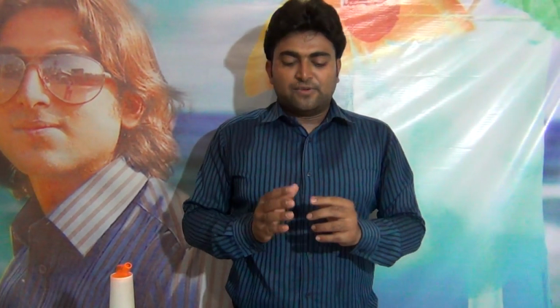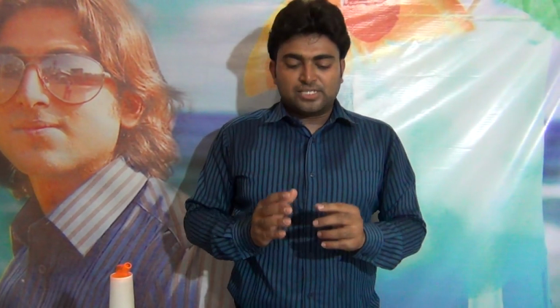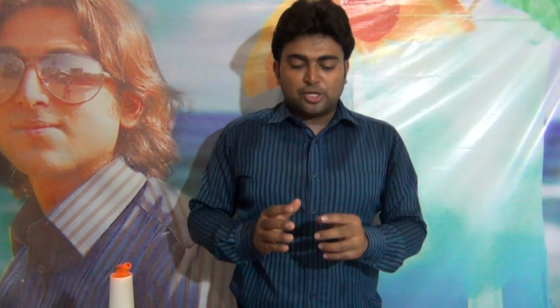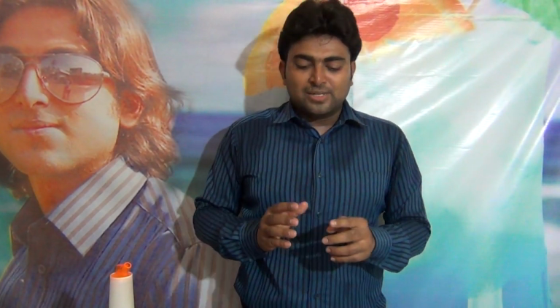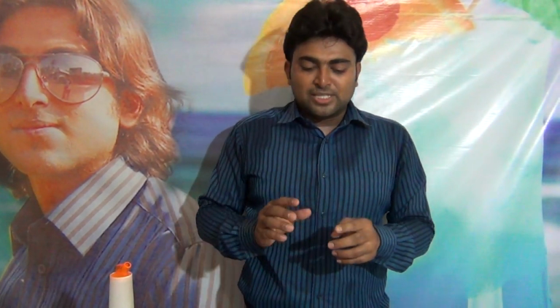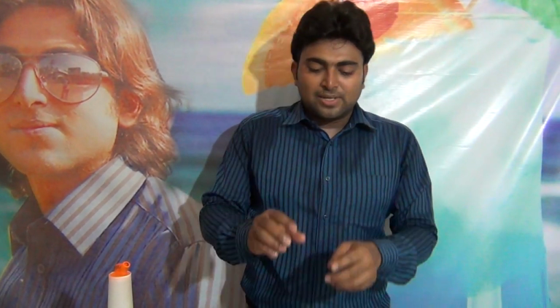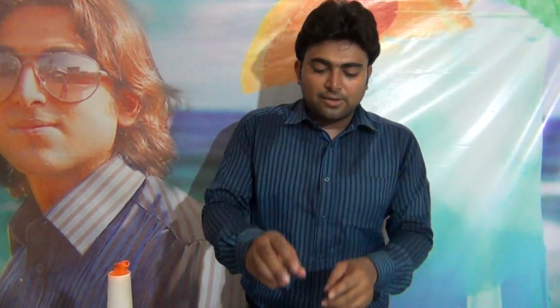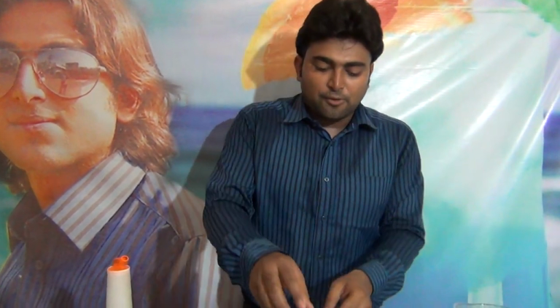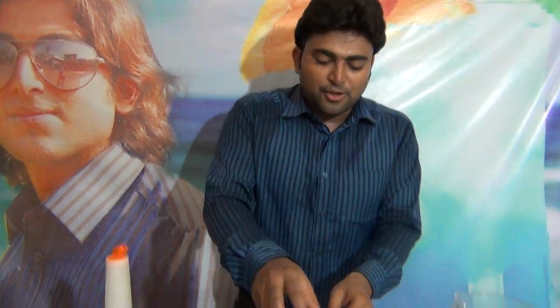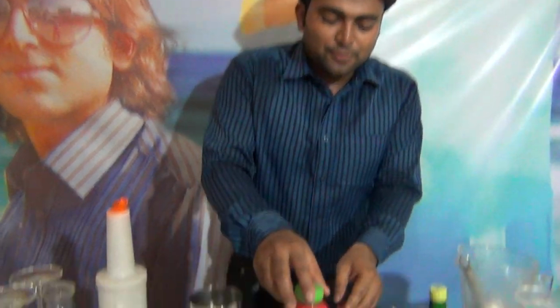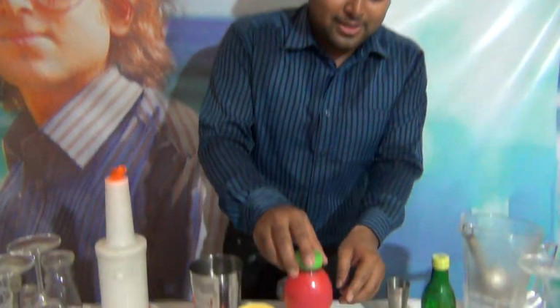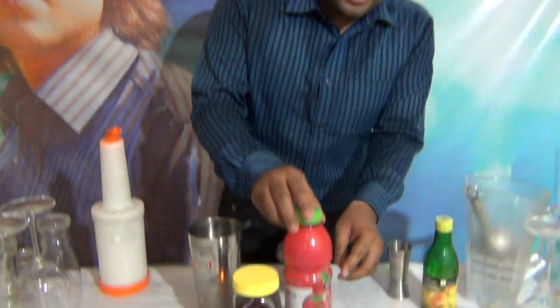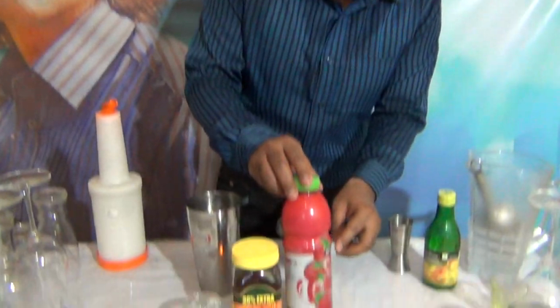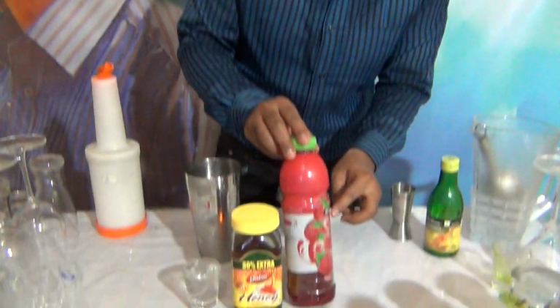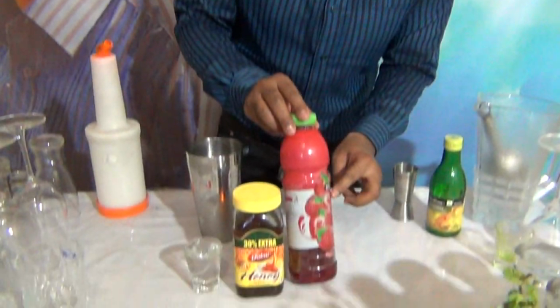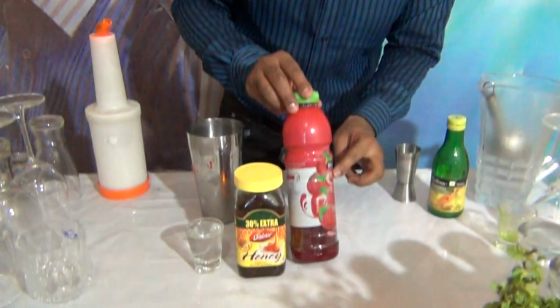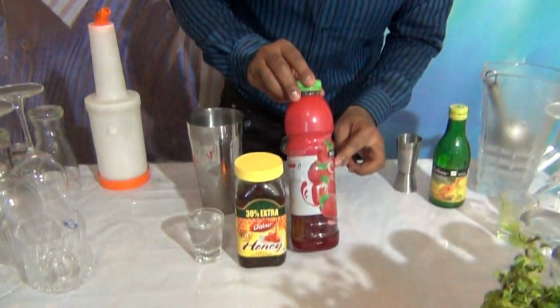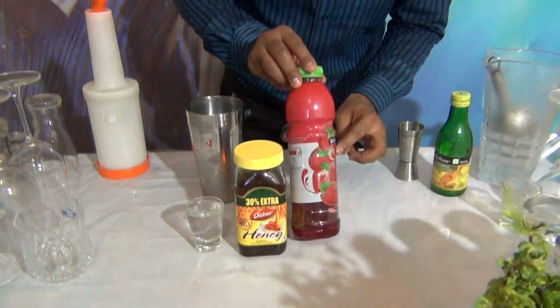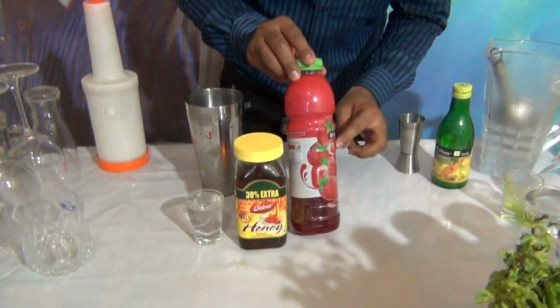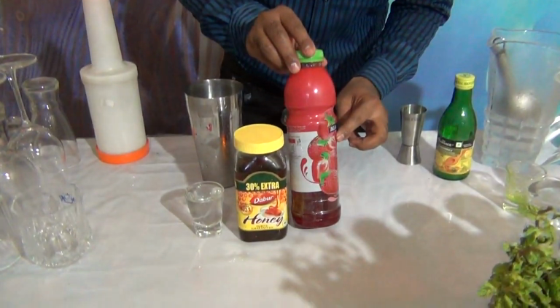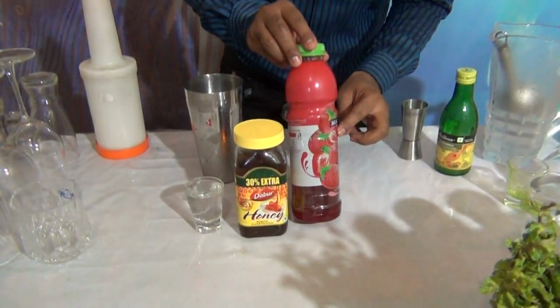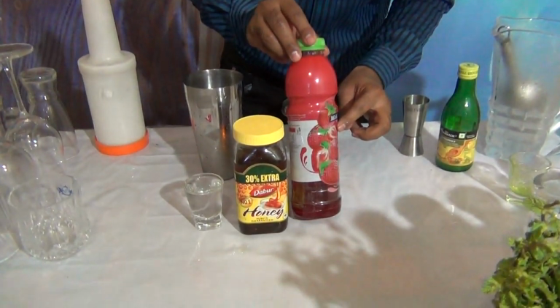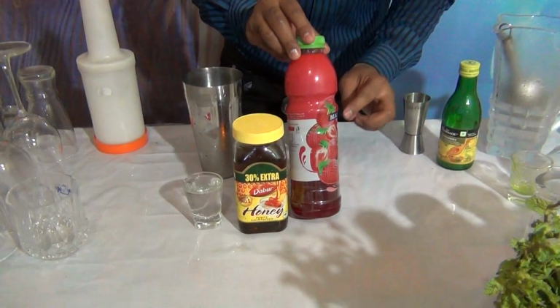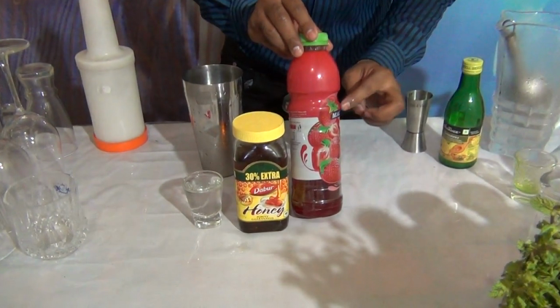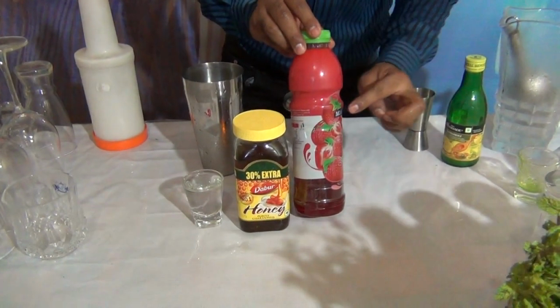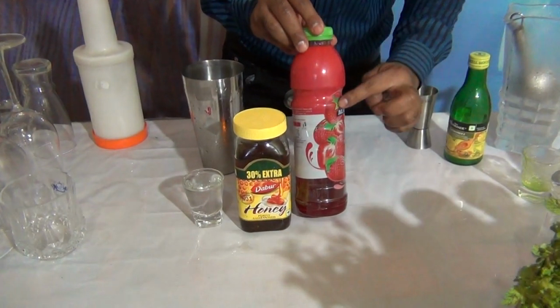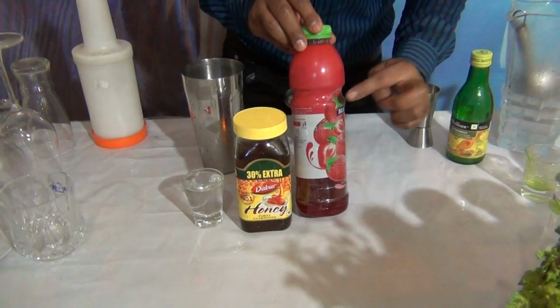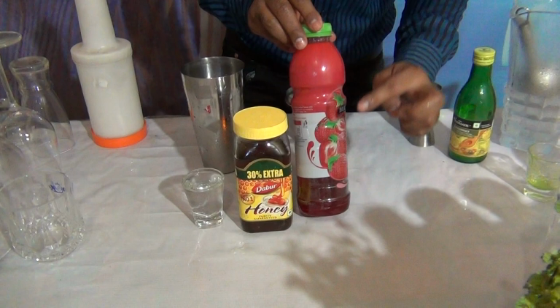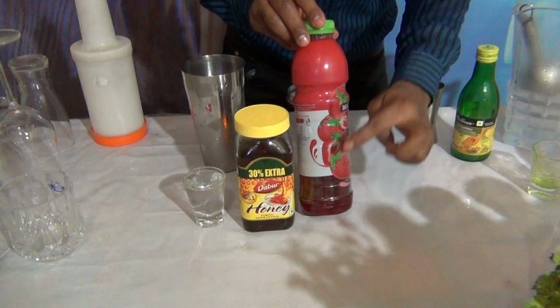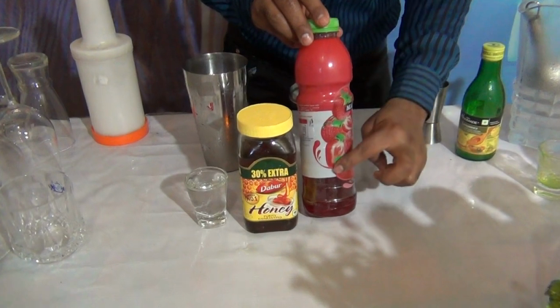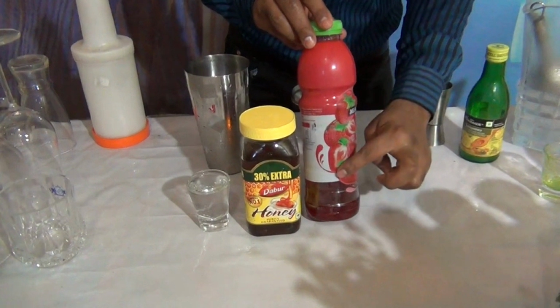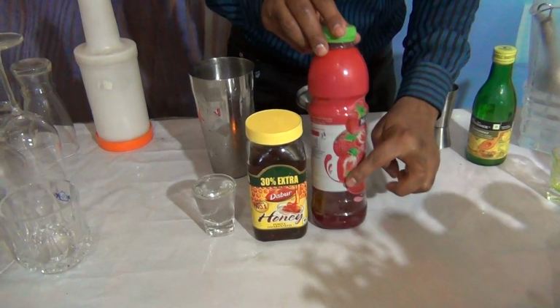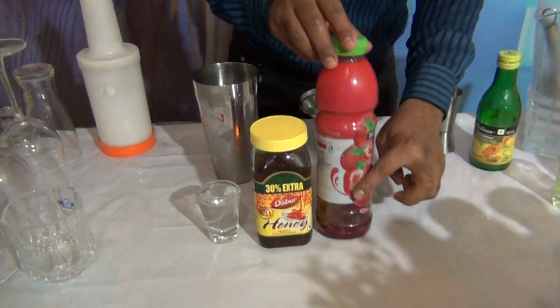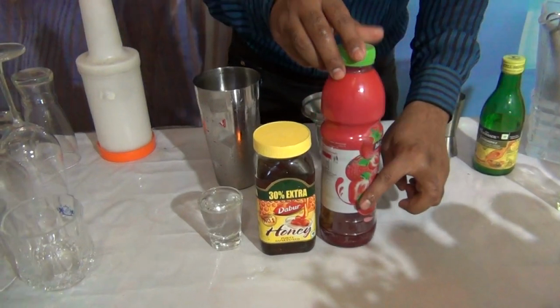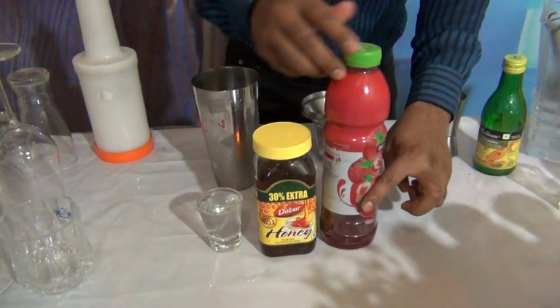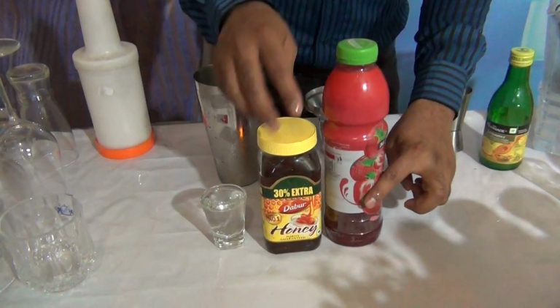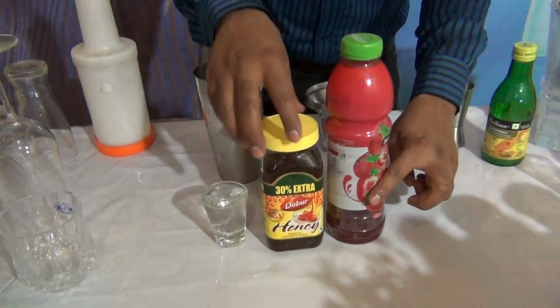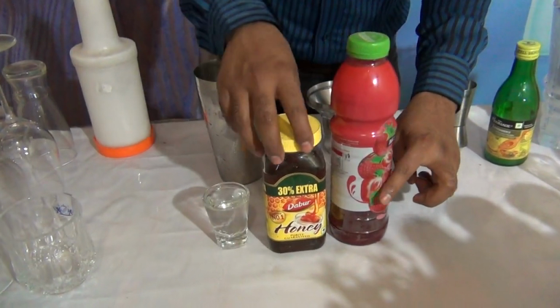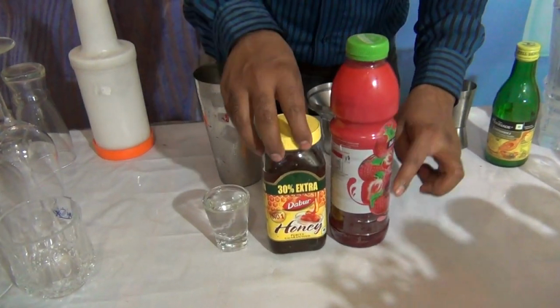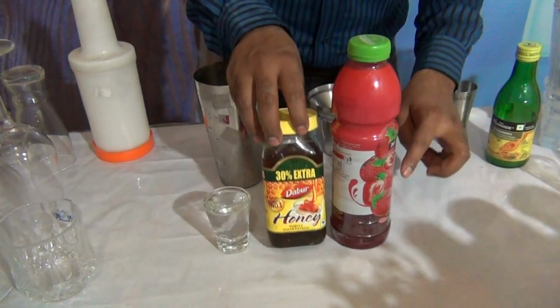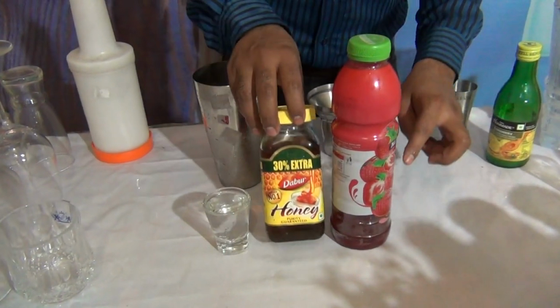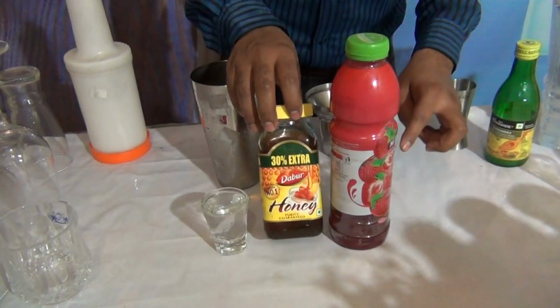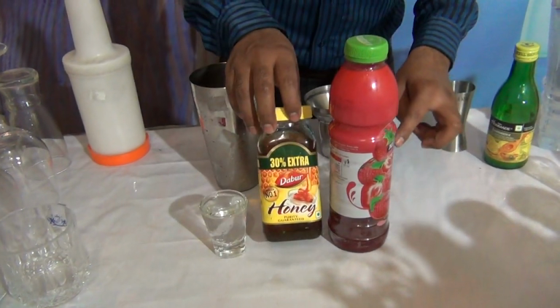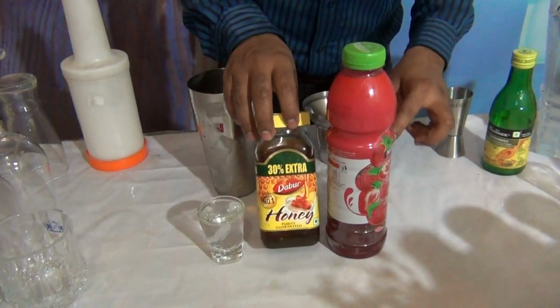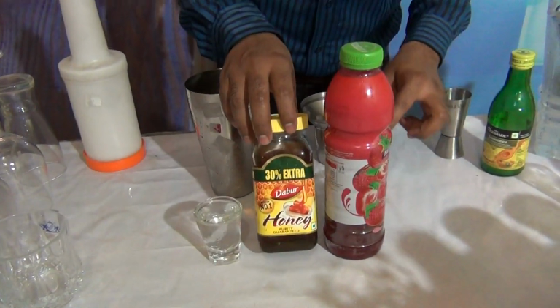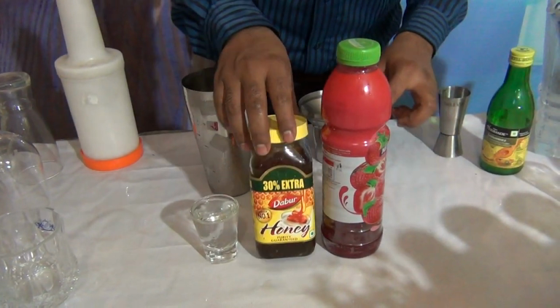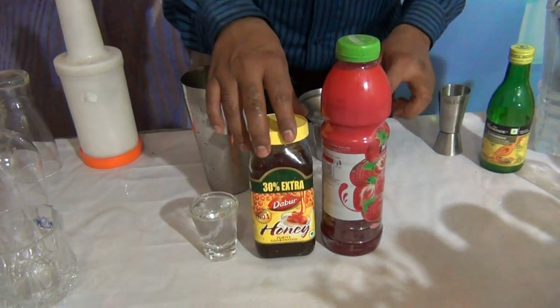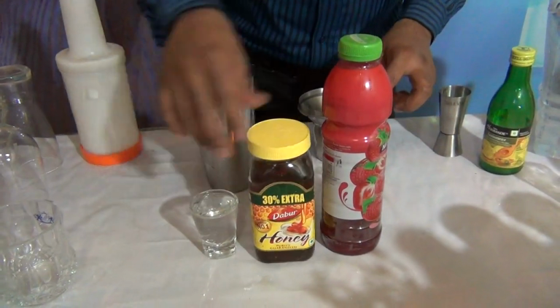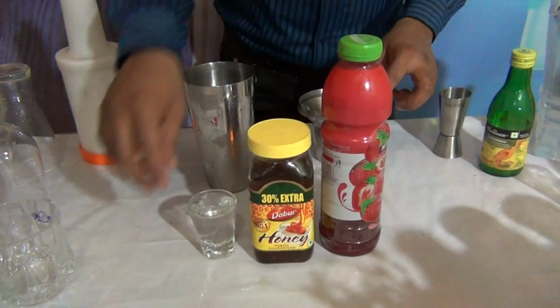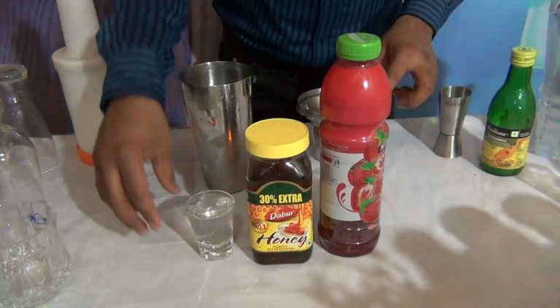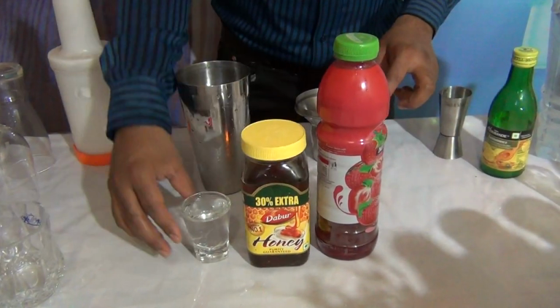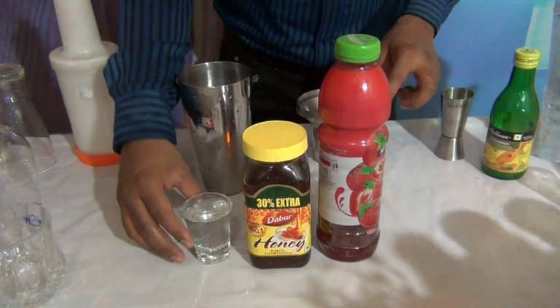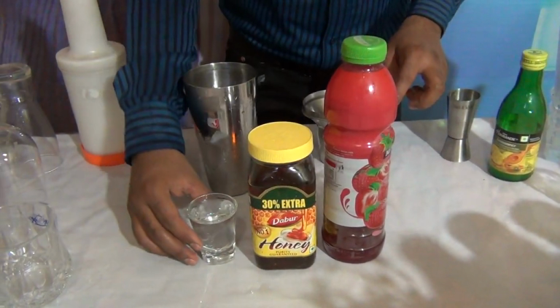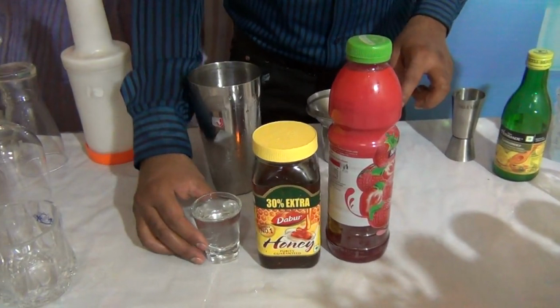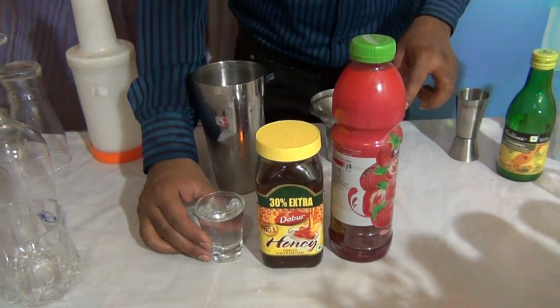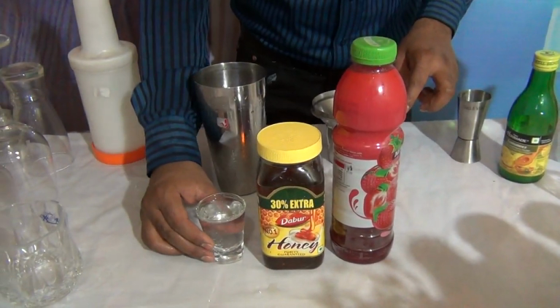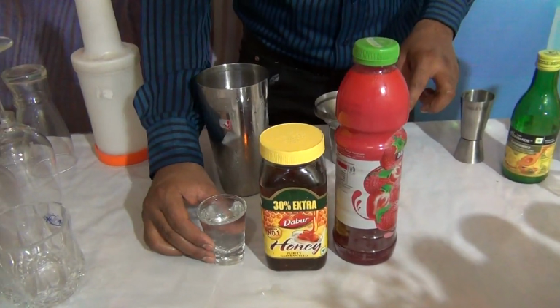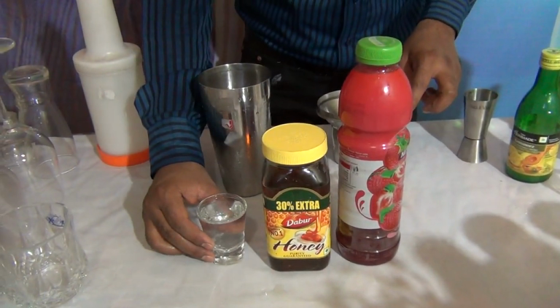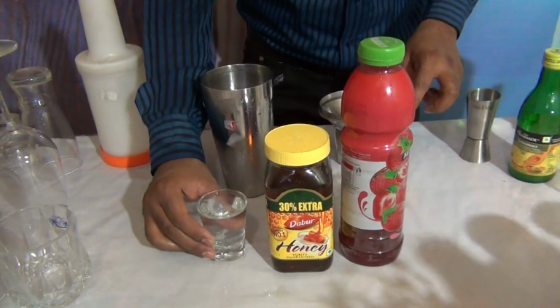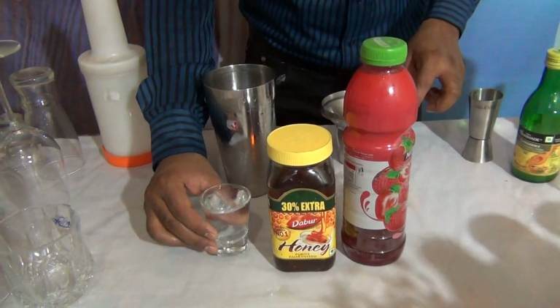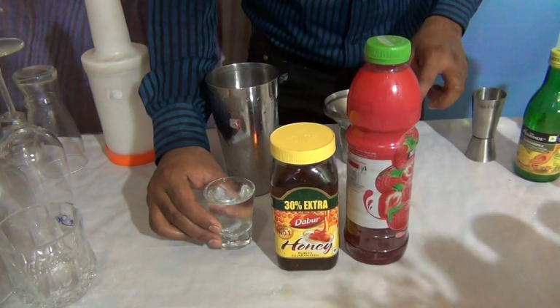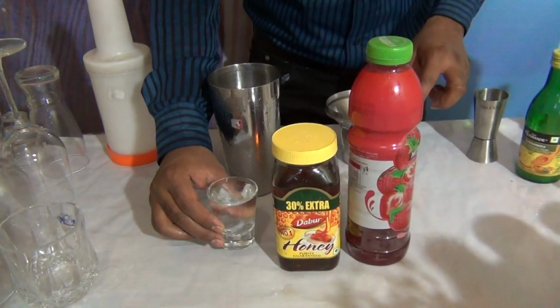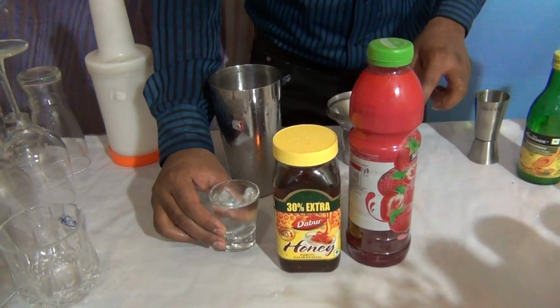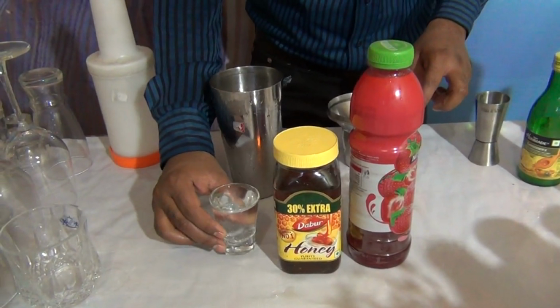For Strawberry Shiver, what you need is 30 ml of strawberry crush, 30 ml of honey, and 60 ml of water.